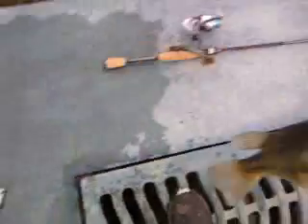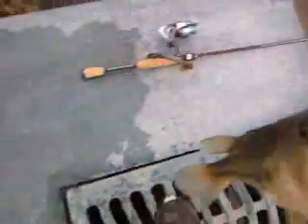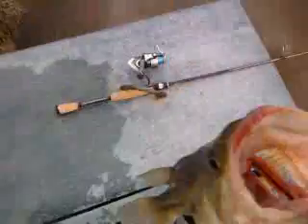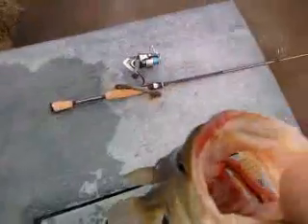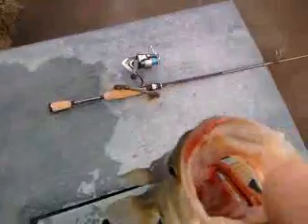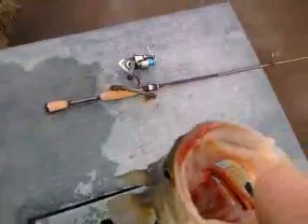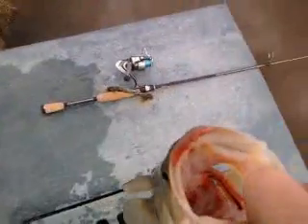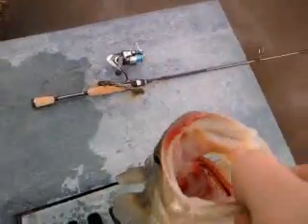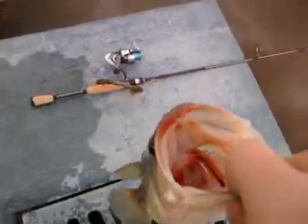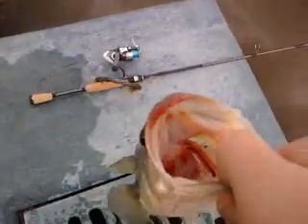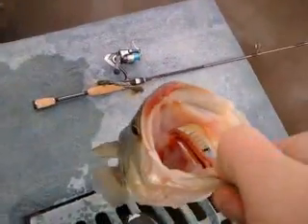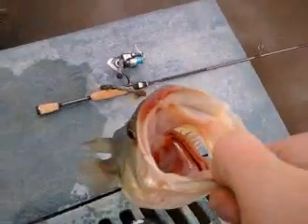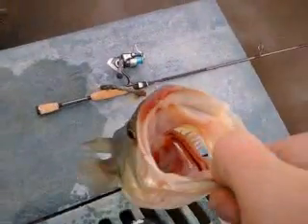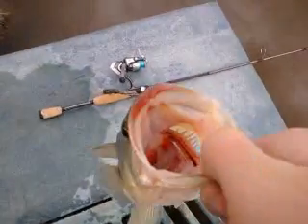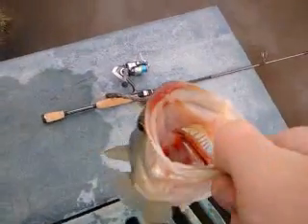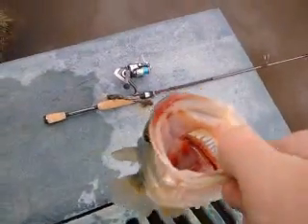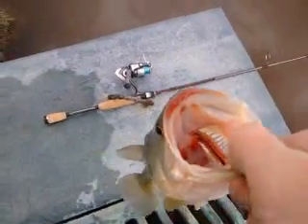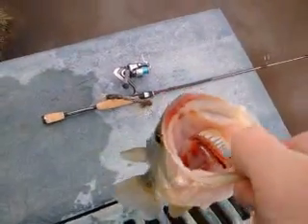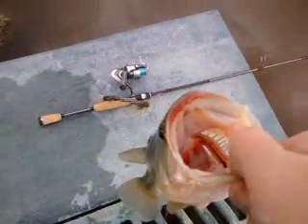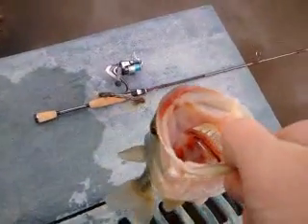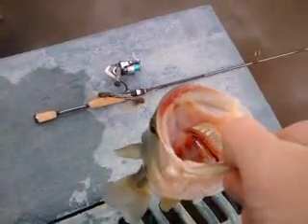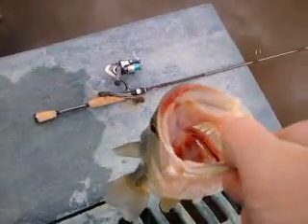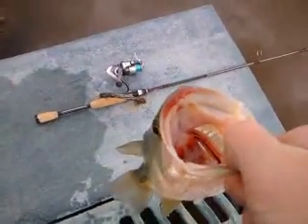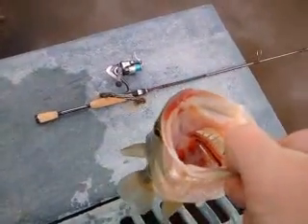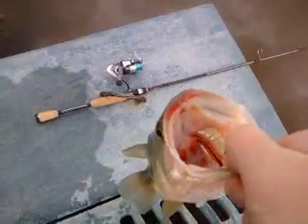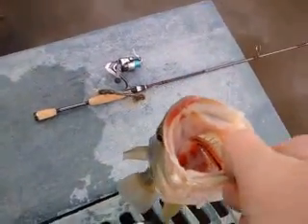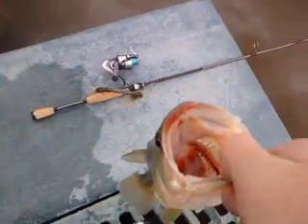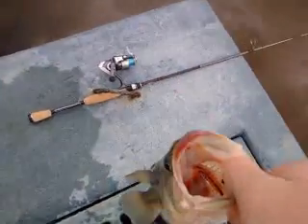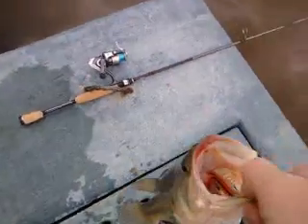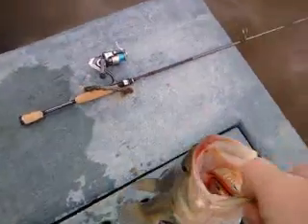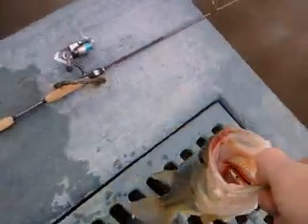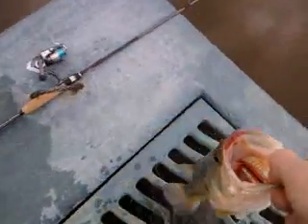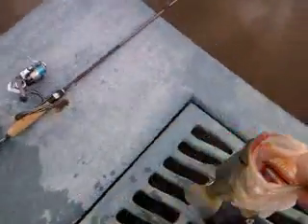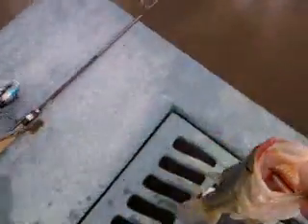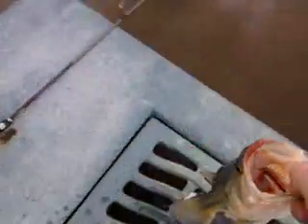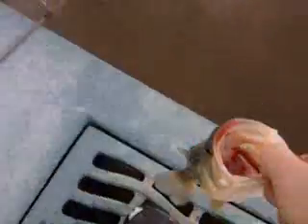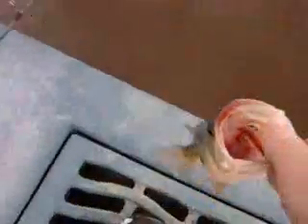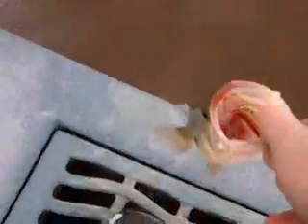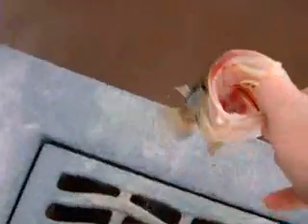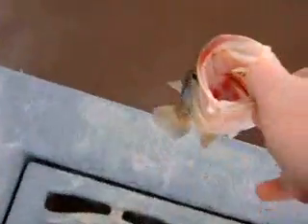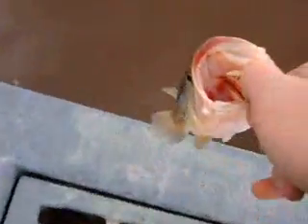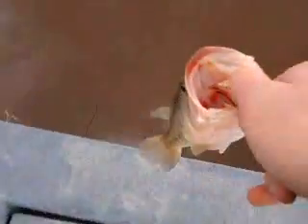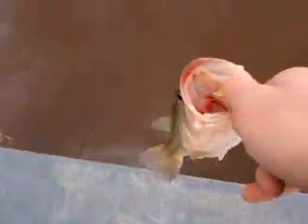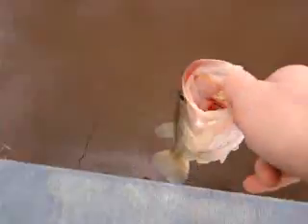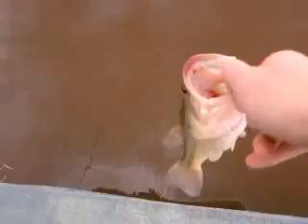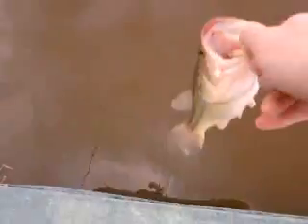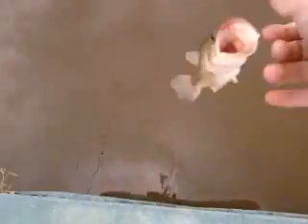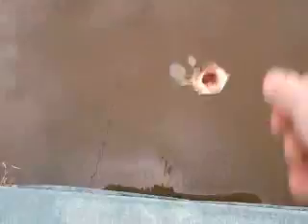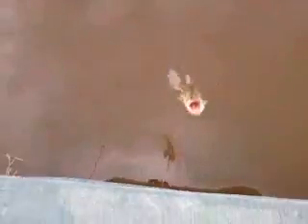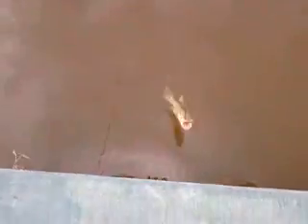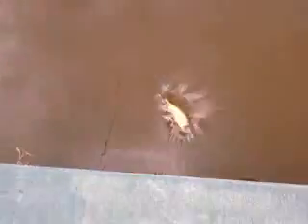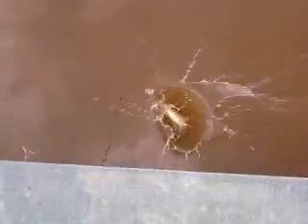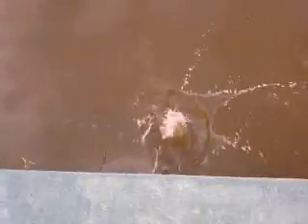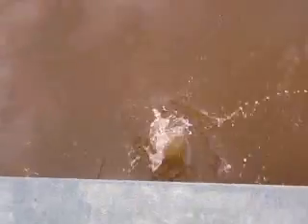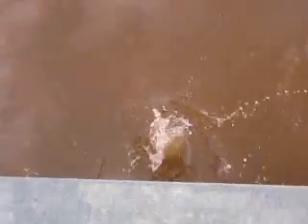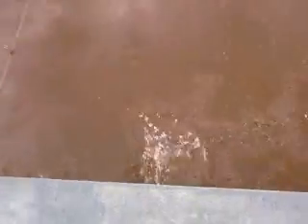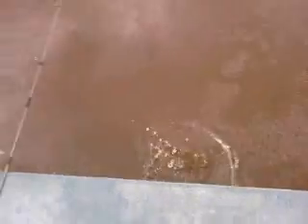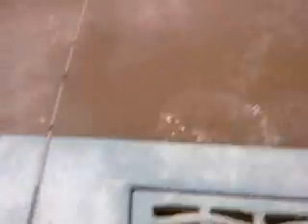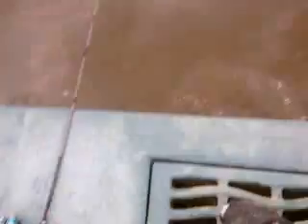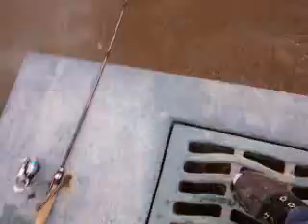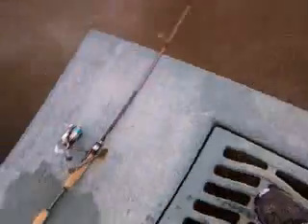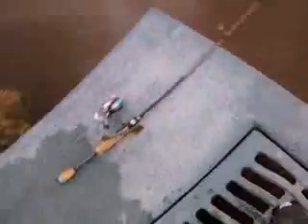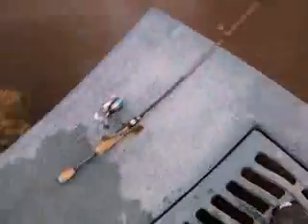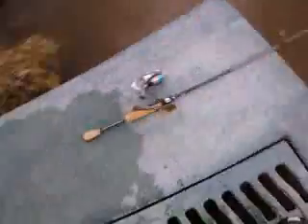Alright, say goodbye. Bye, fishies. Thank you.